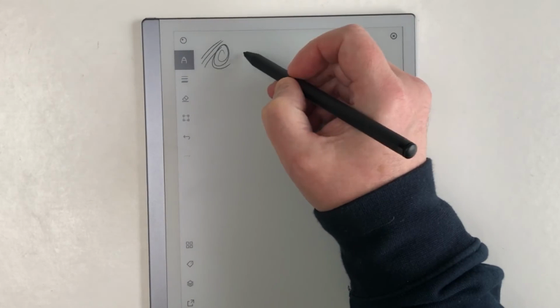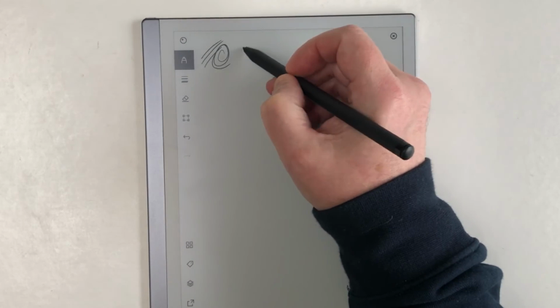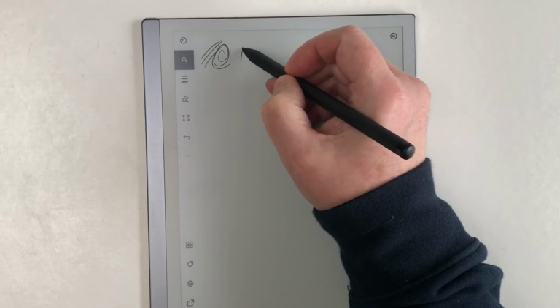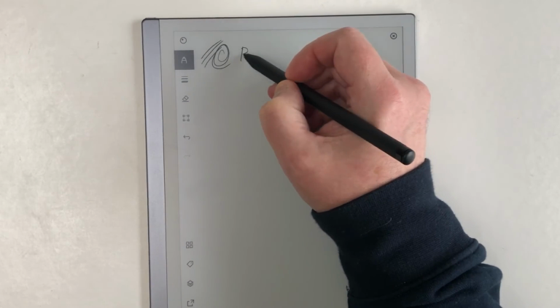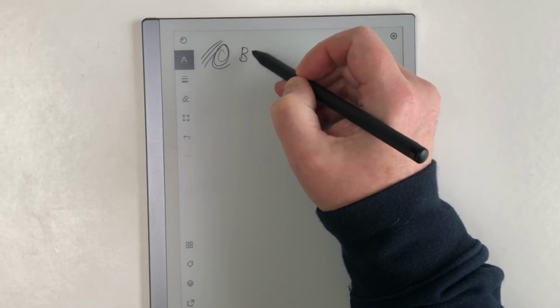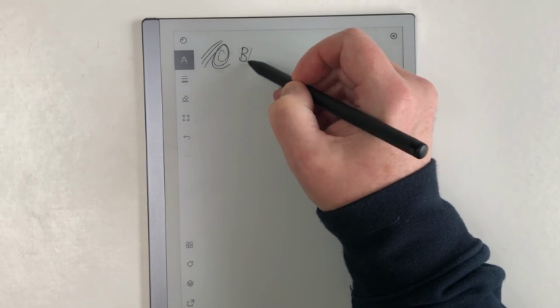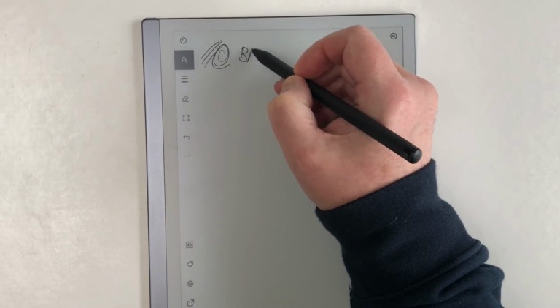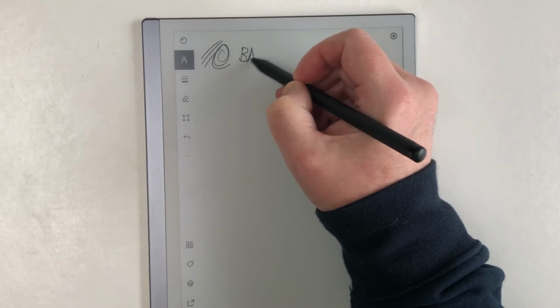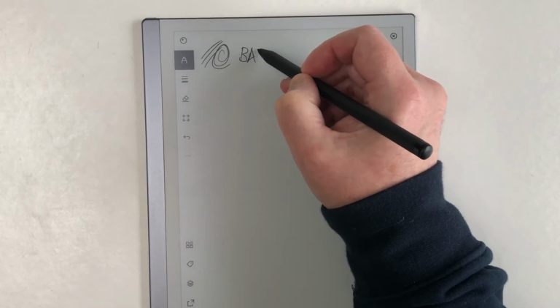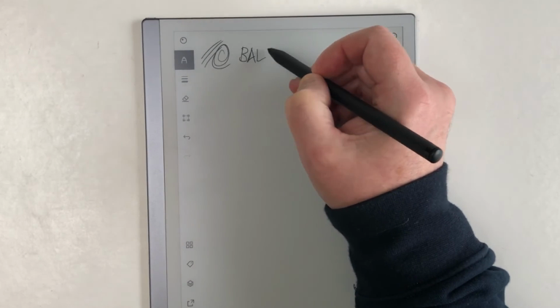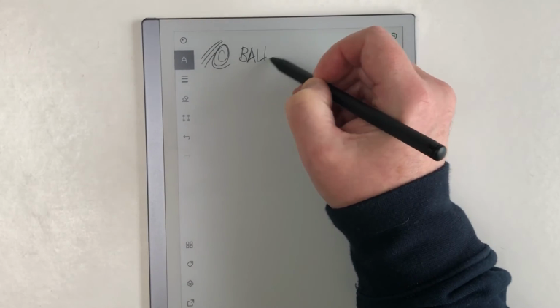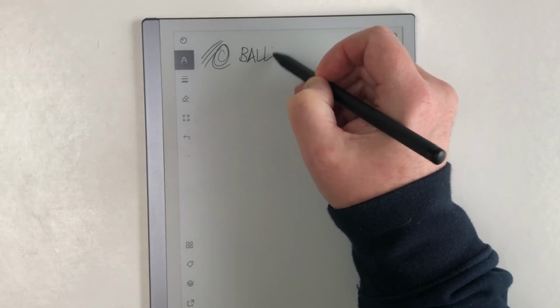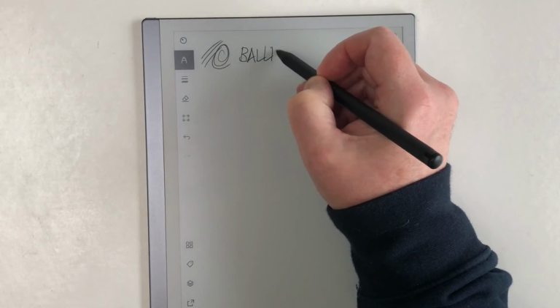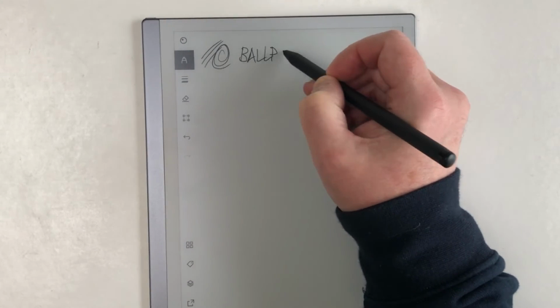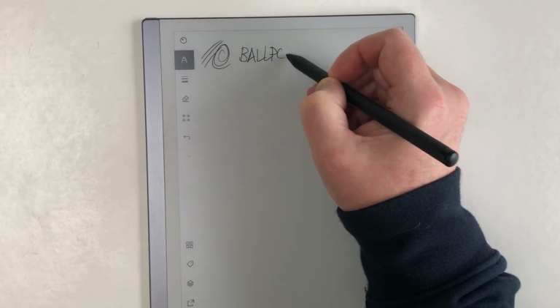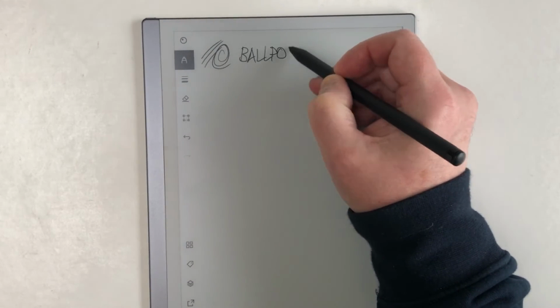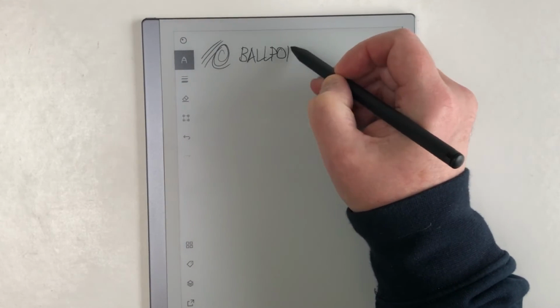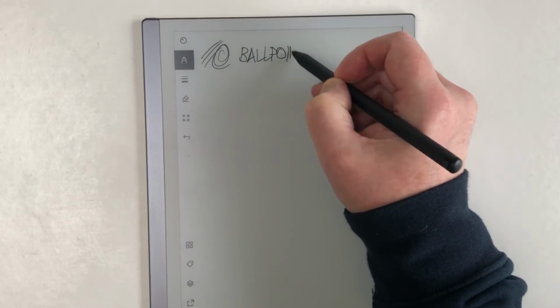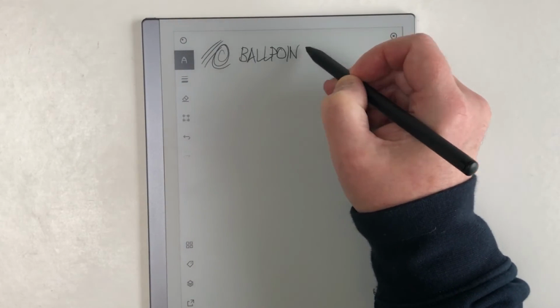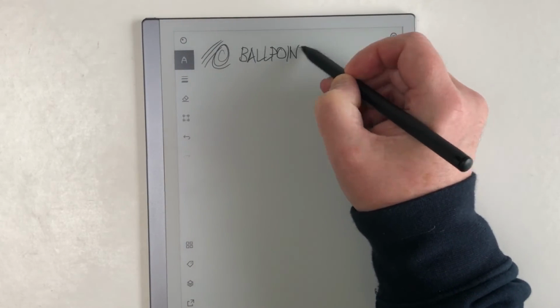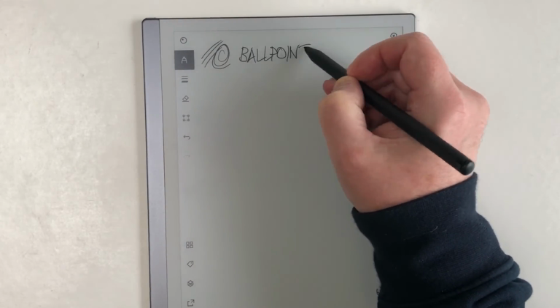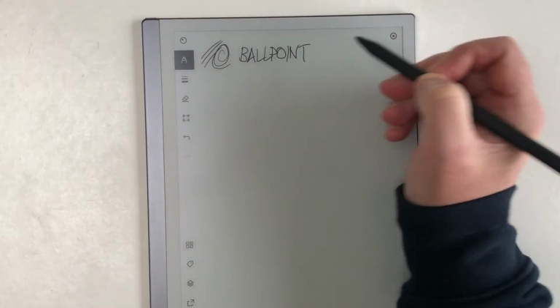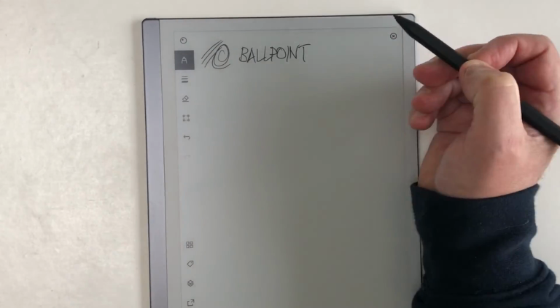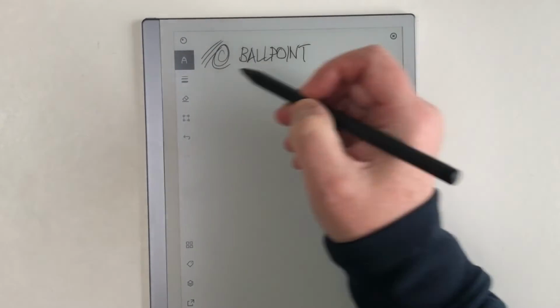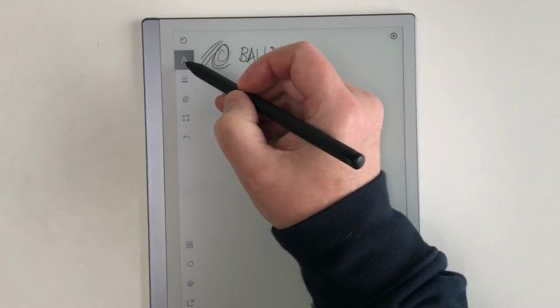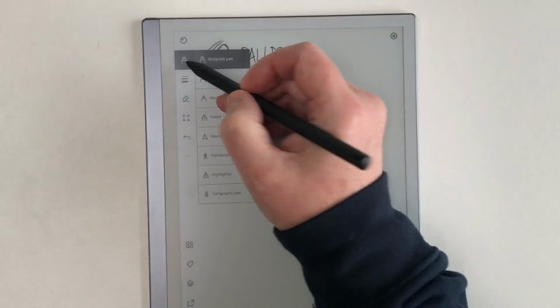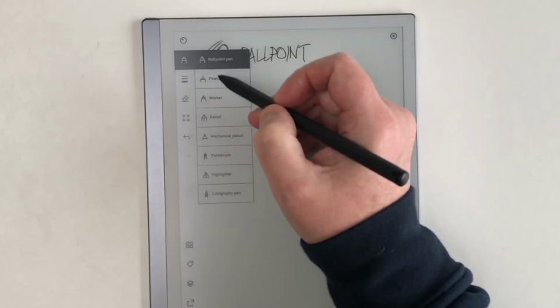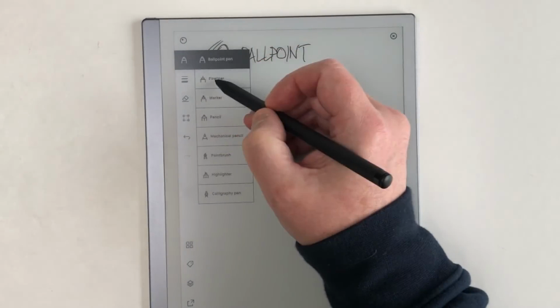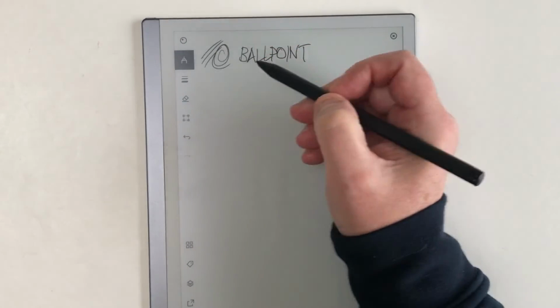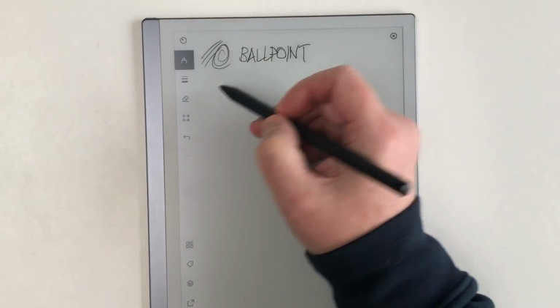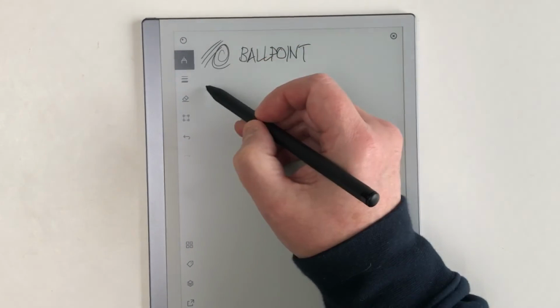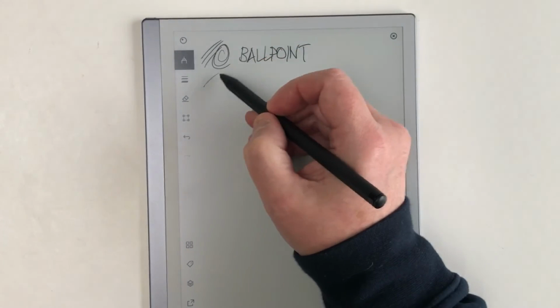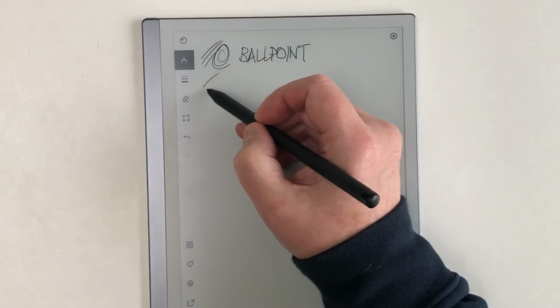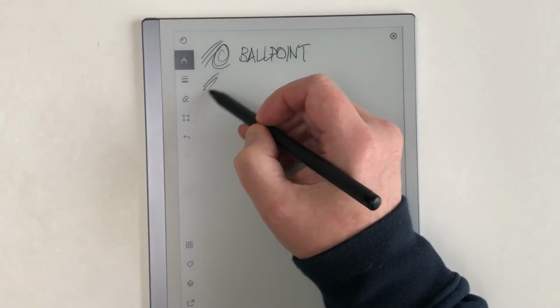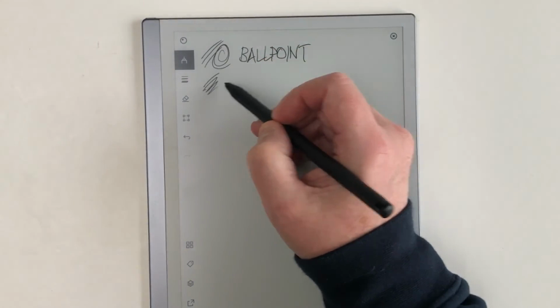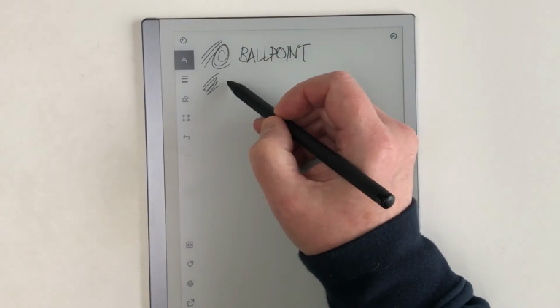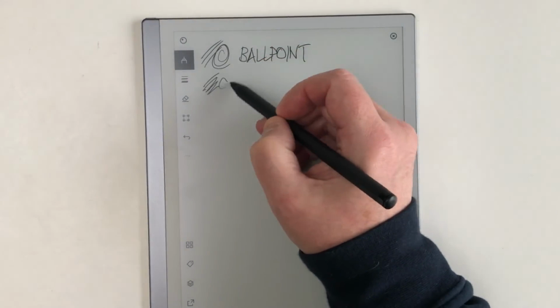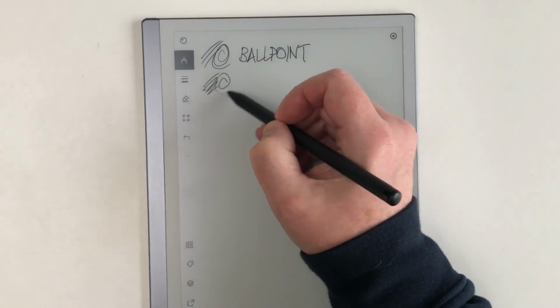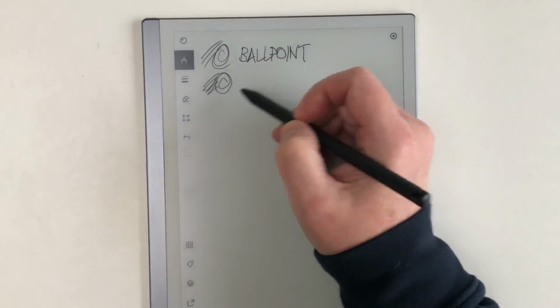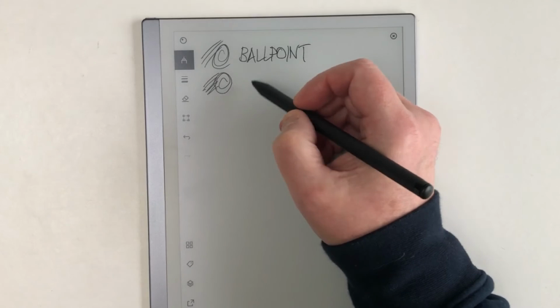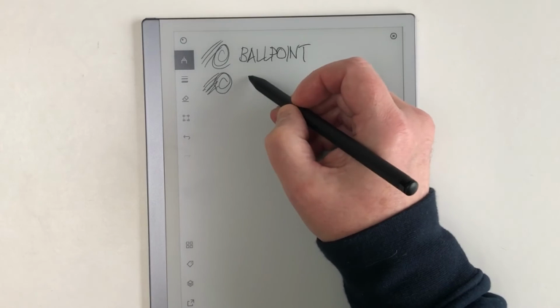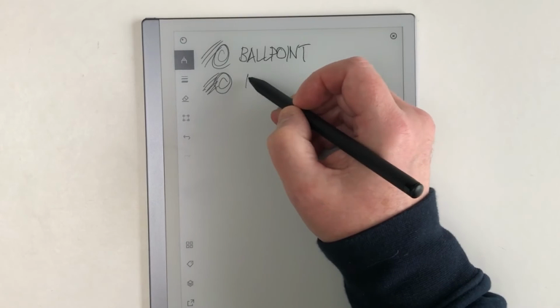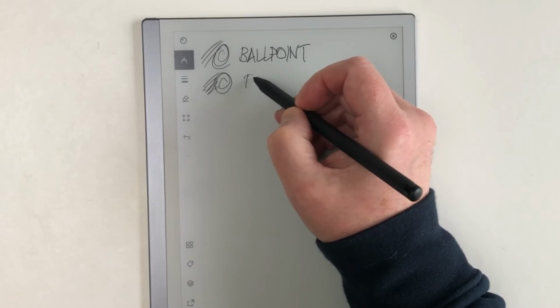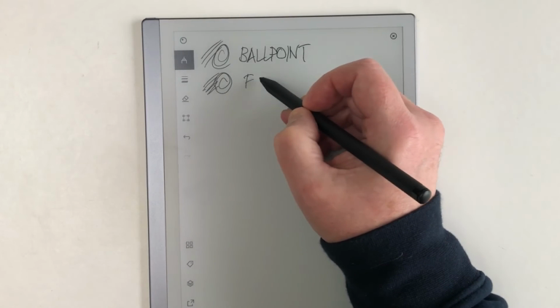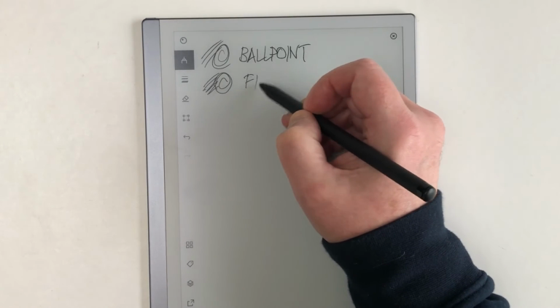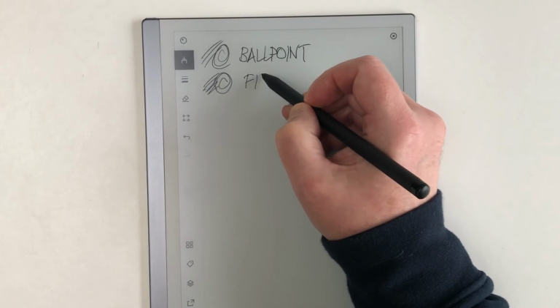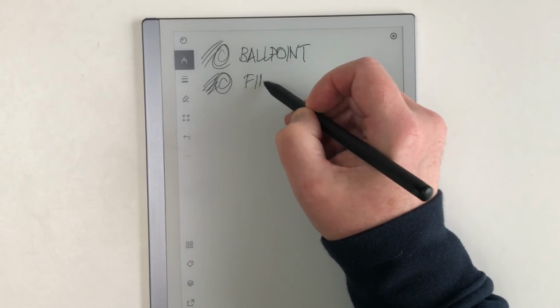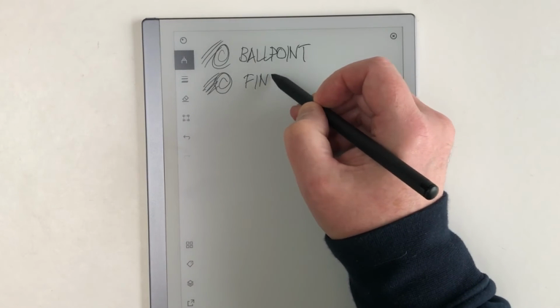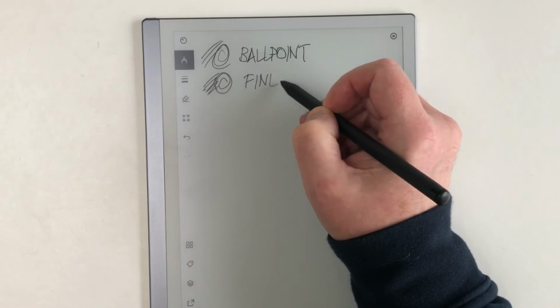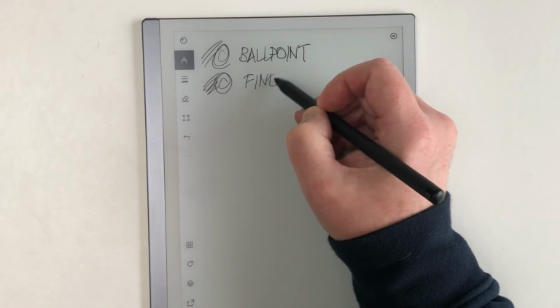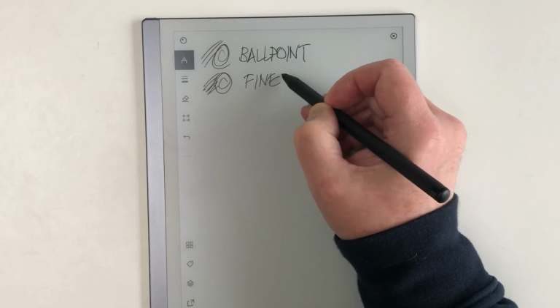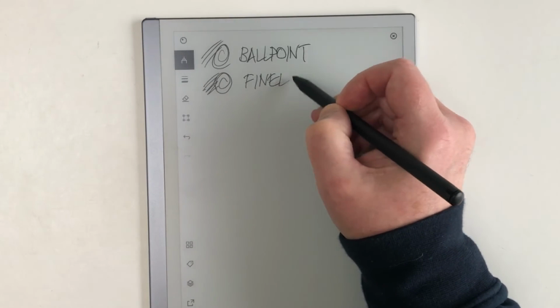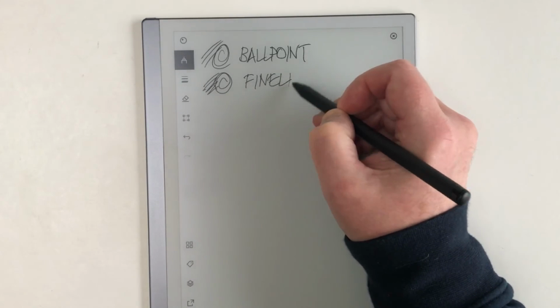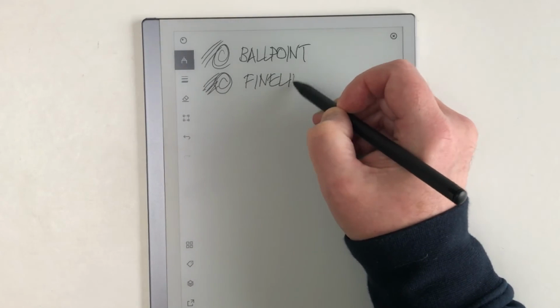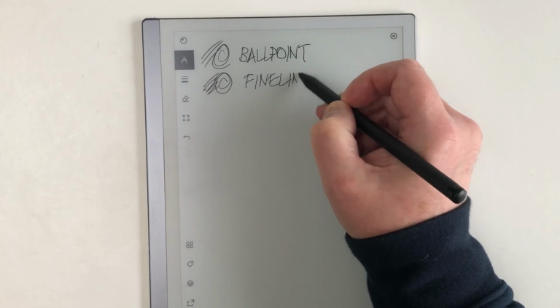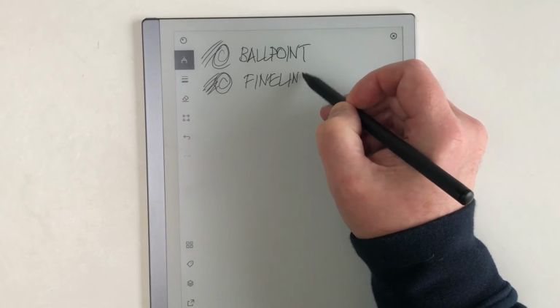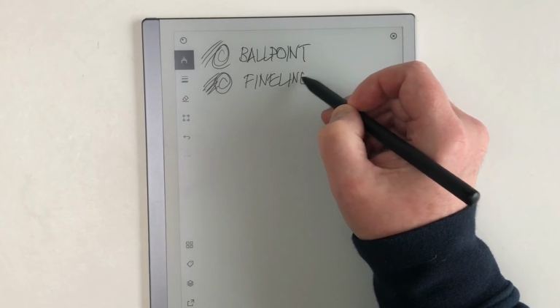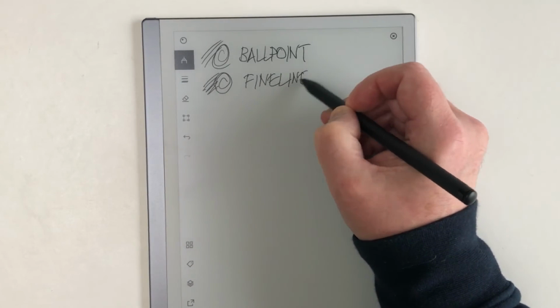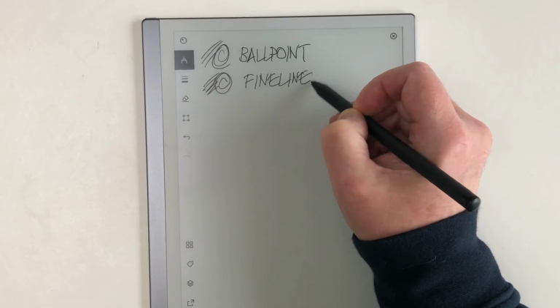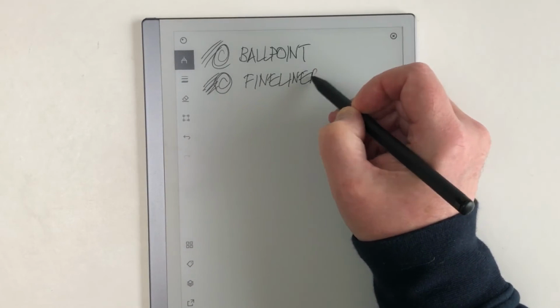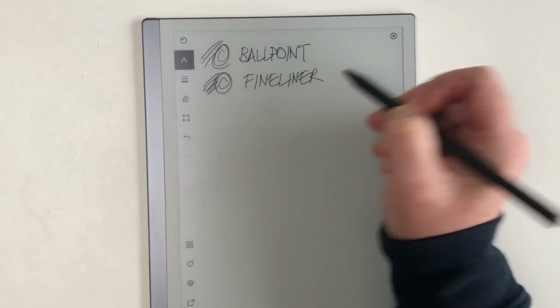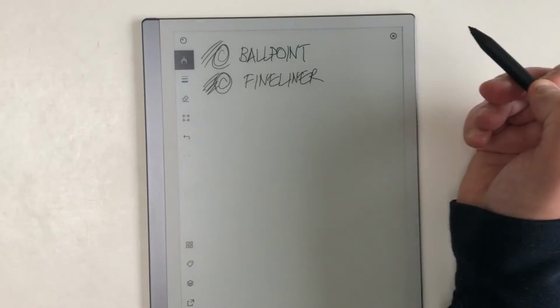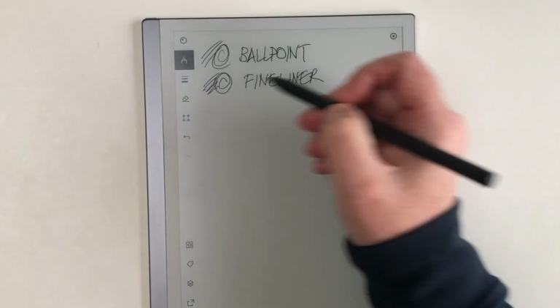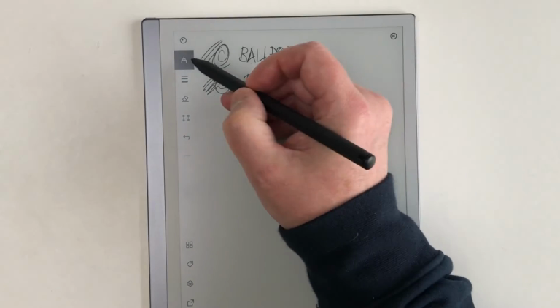Here are the pen types: ballpoint, fine liner, marker, pencil, mechanical pencil, paintbrush, highlighter, and calligraphic.